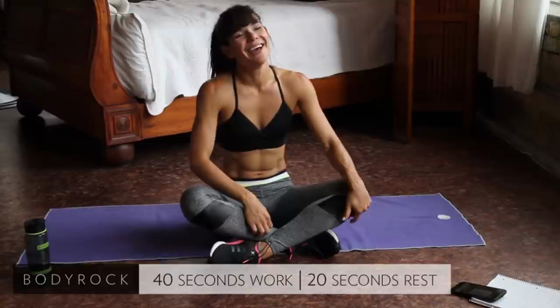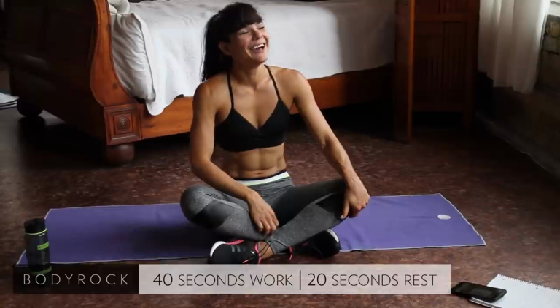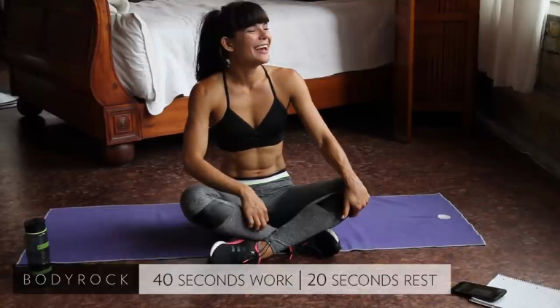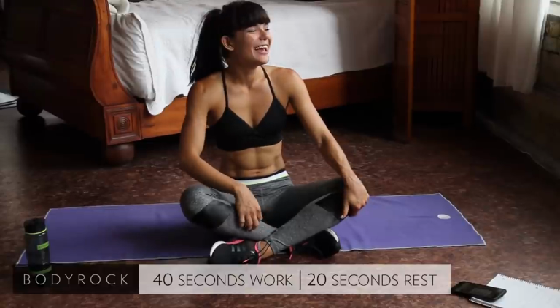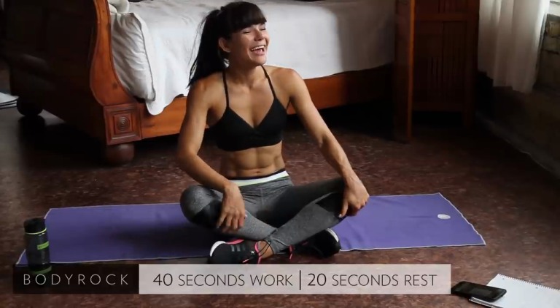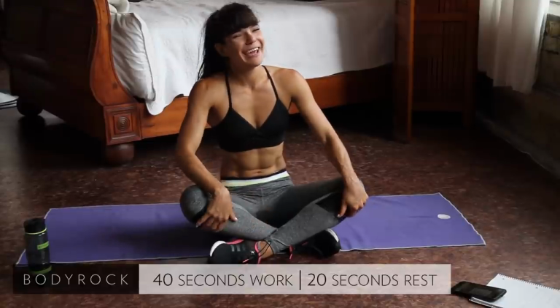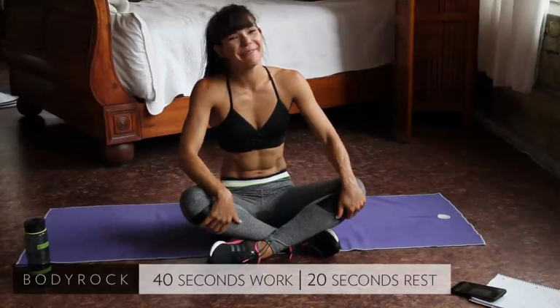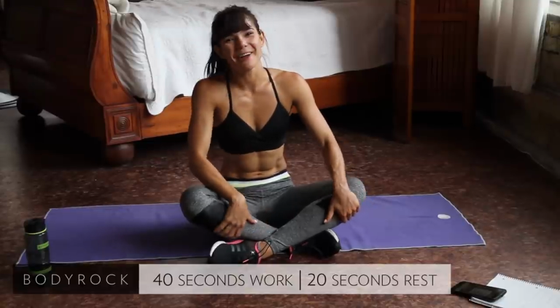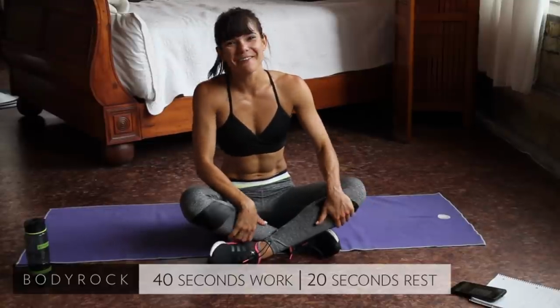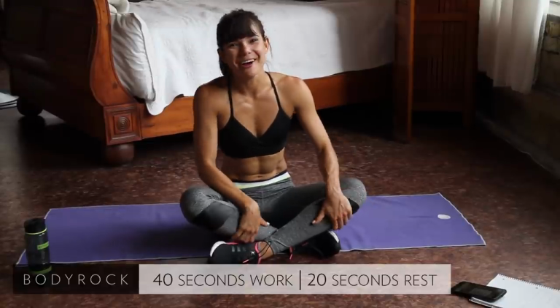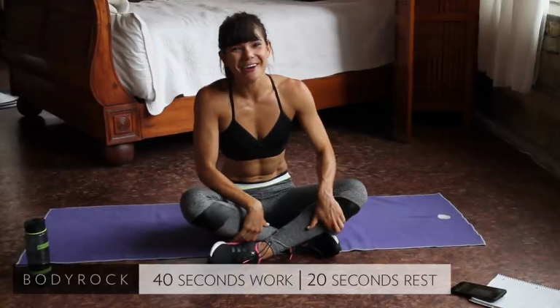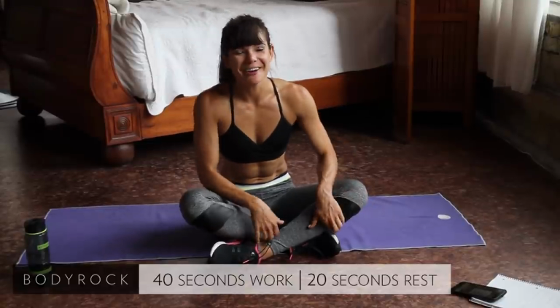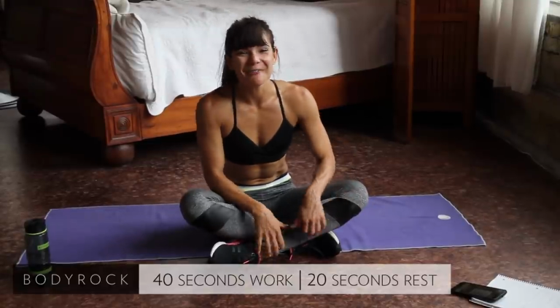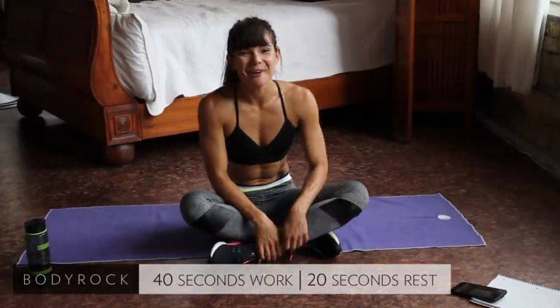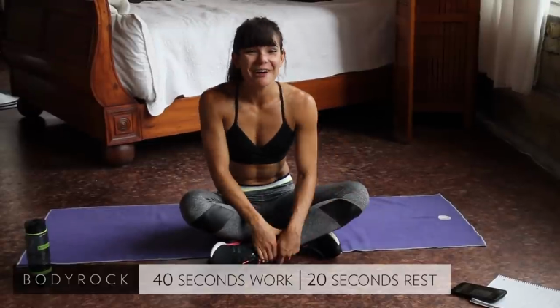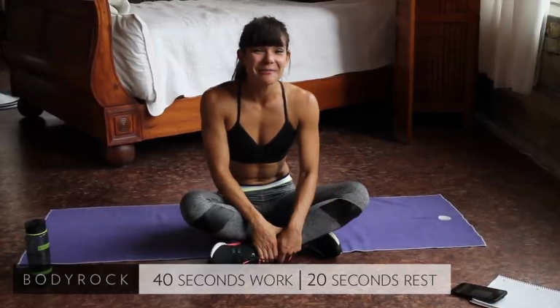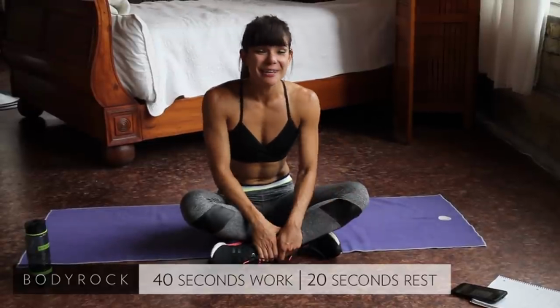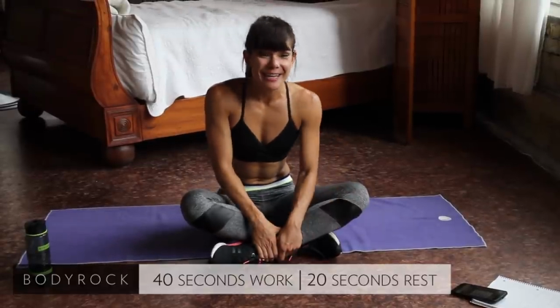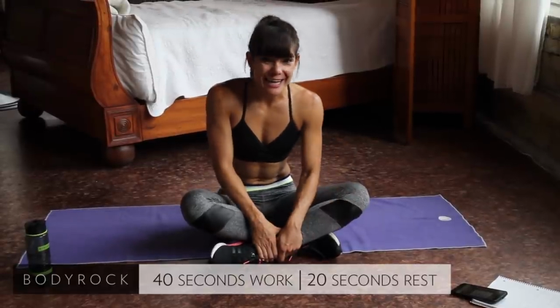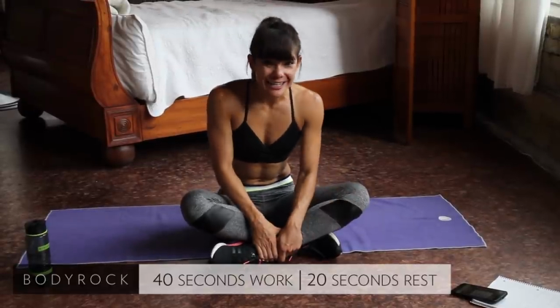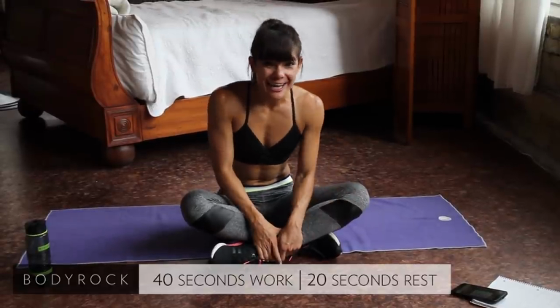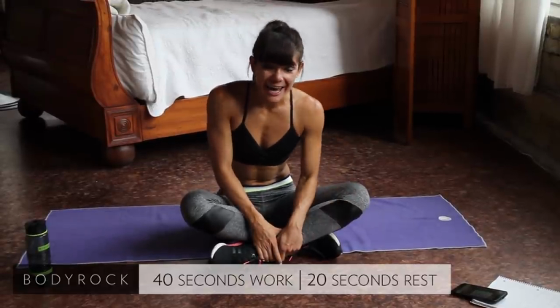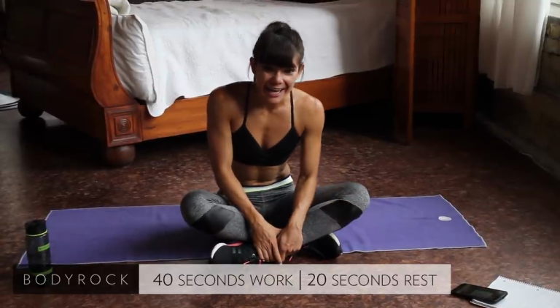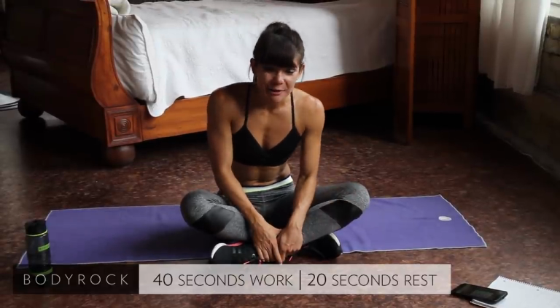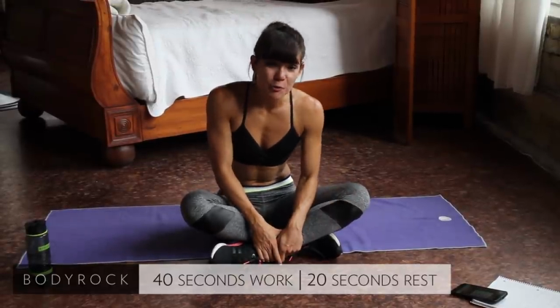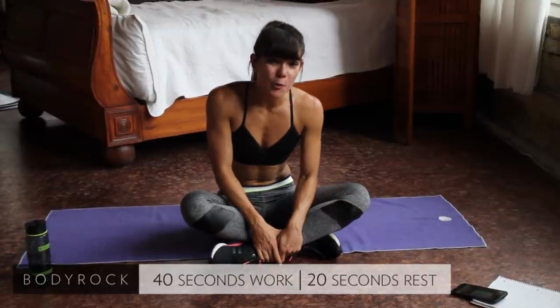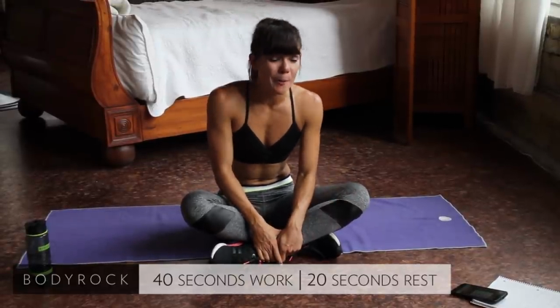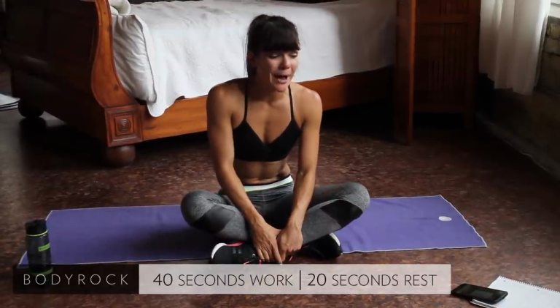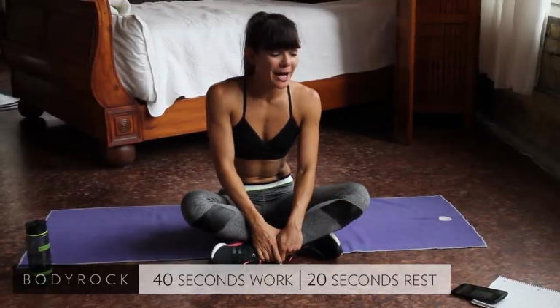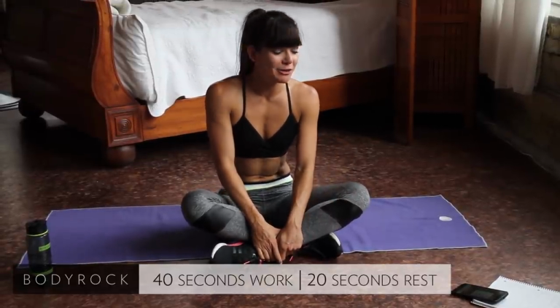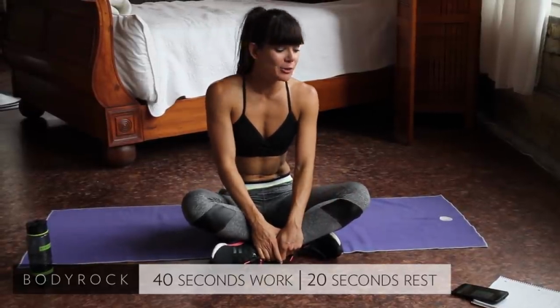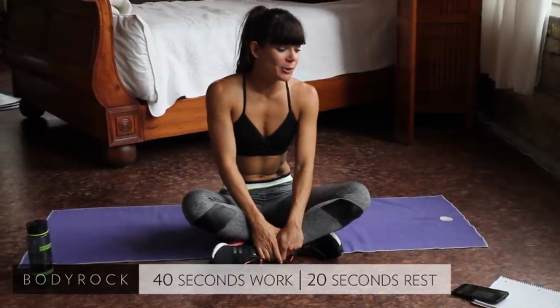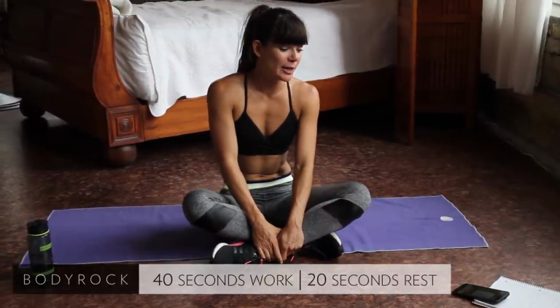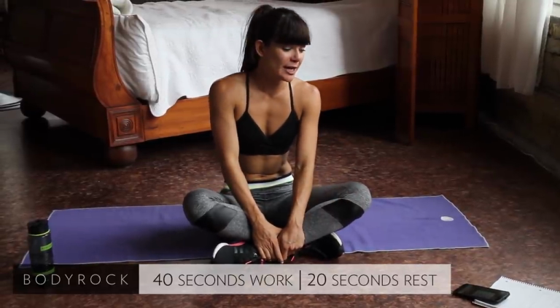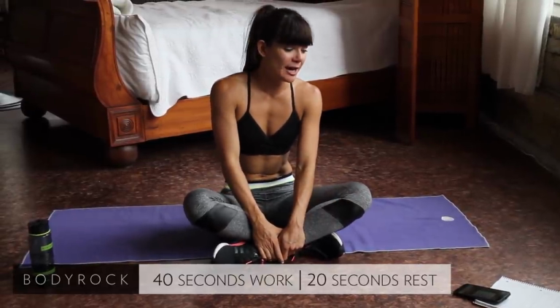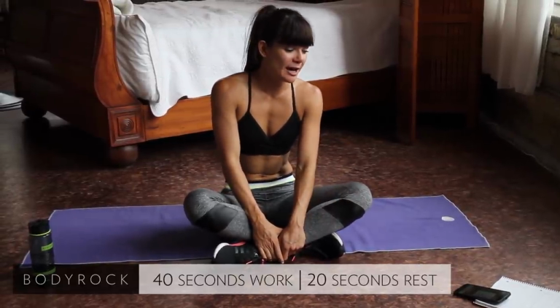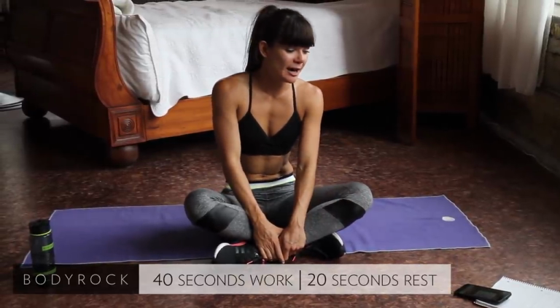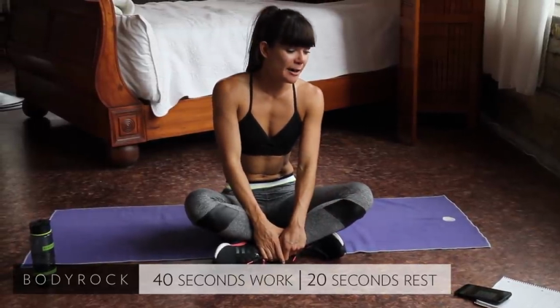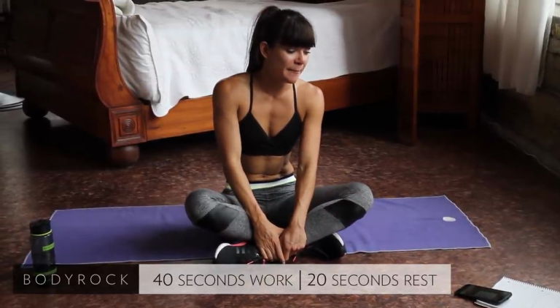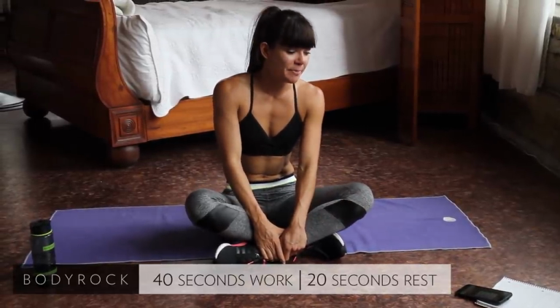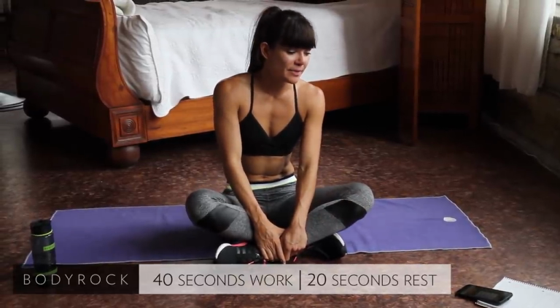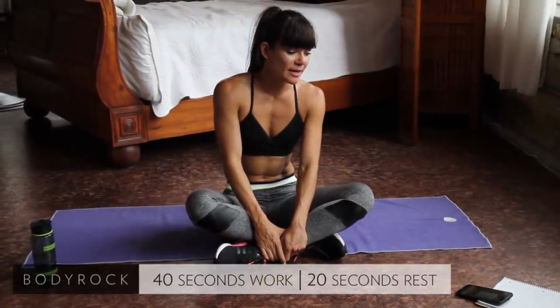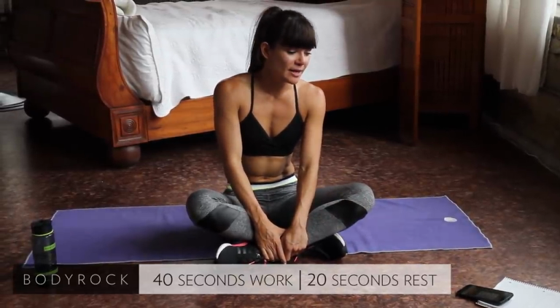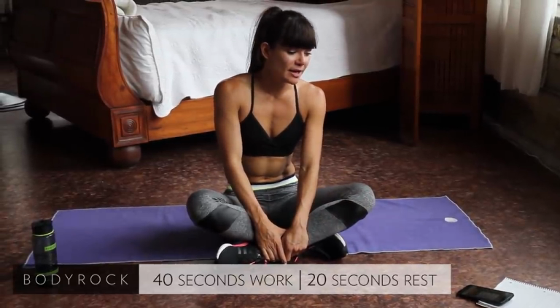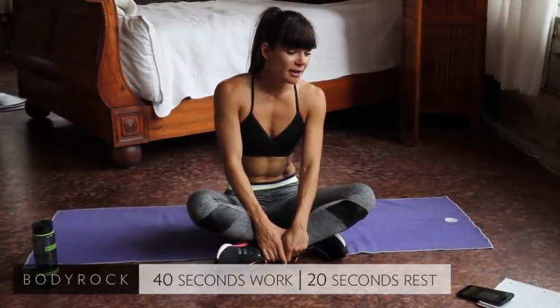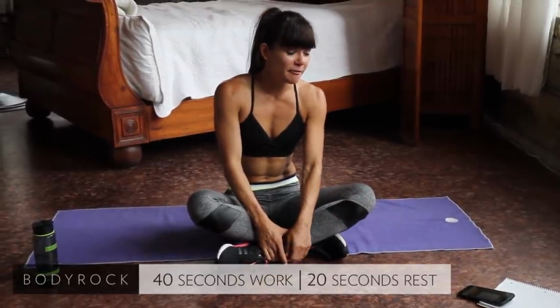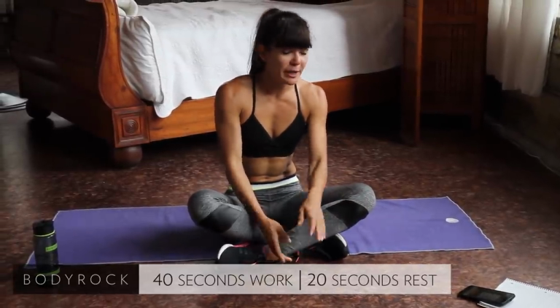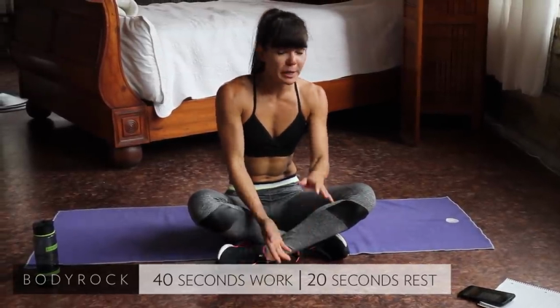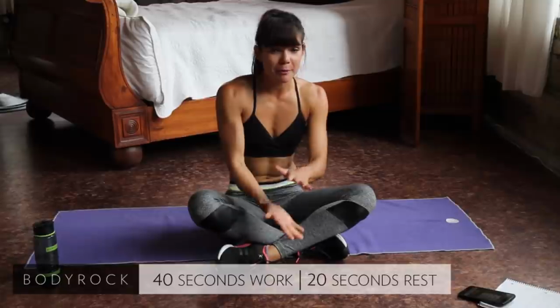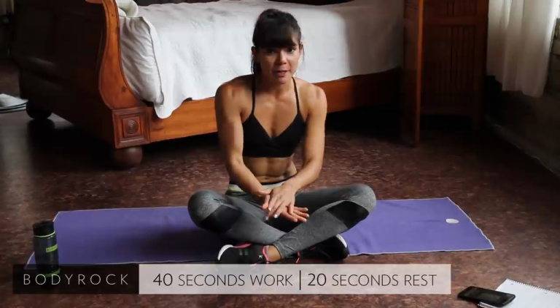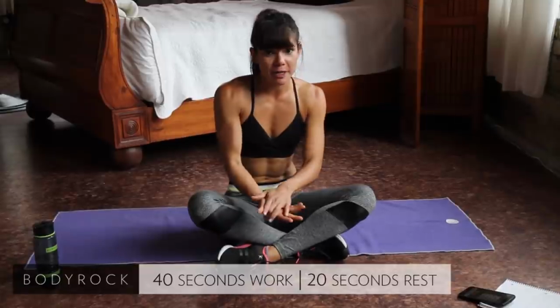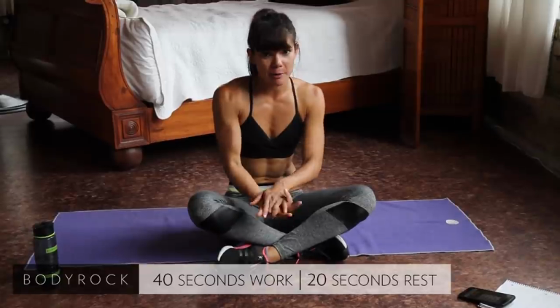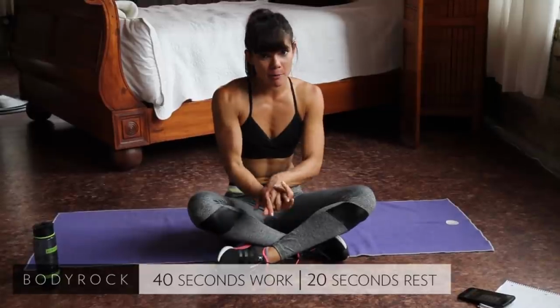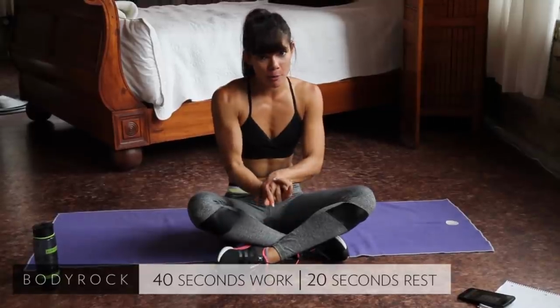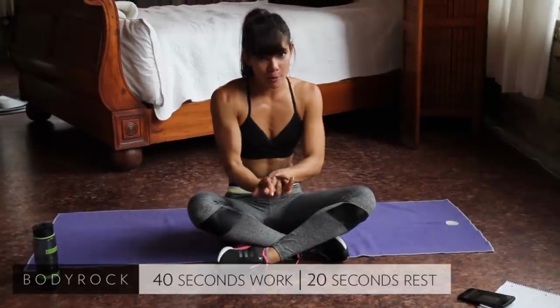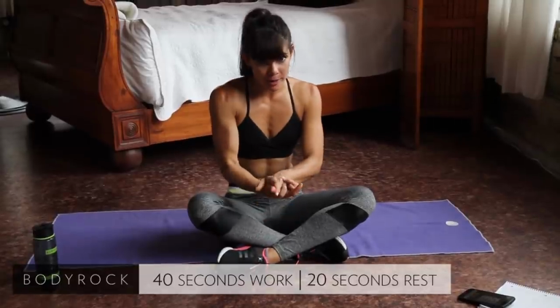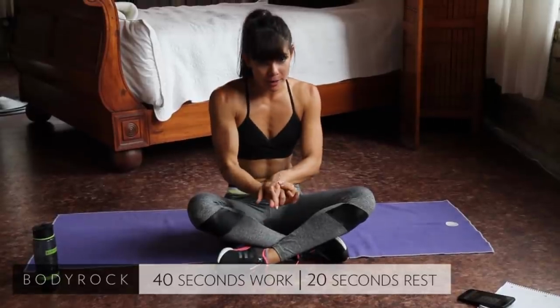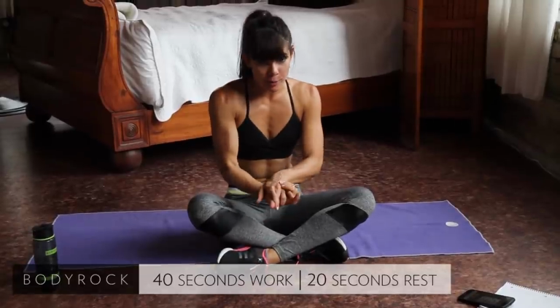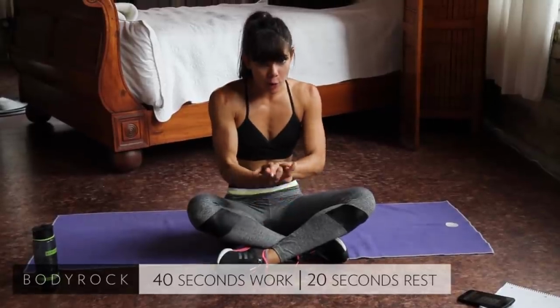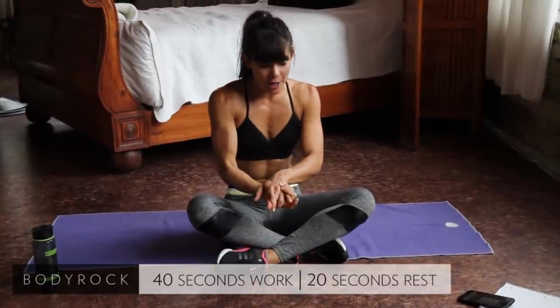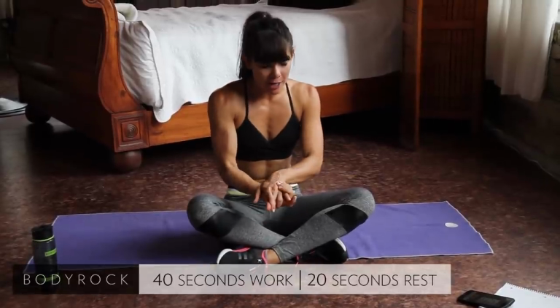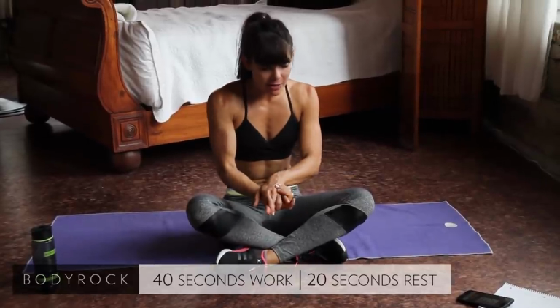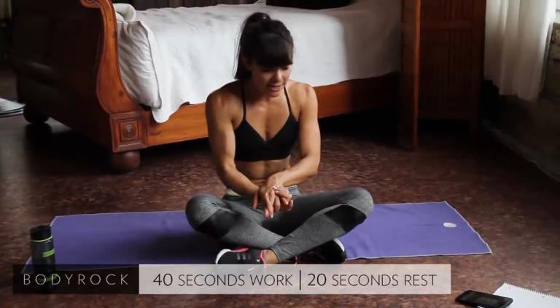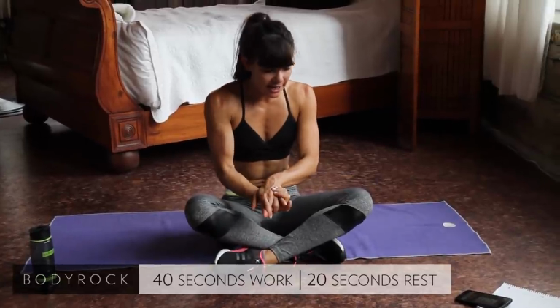Hey Body Rockers, welcome to day 10. We're back to doing our flexibility and mobility workout today.